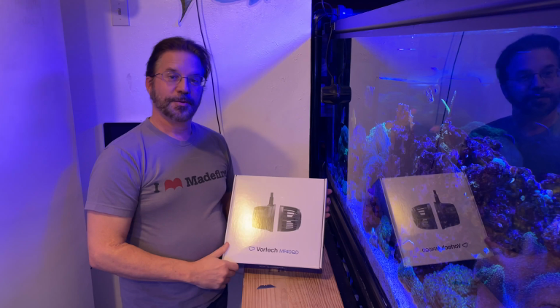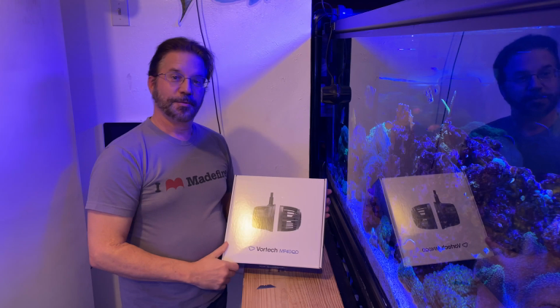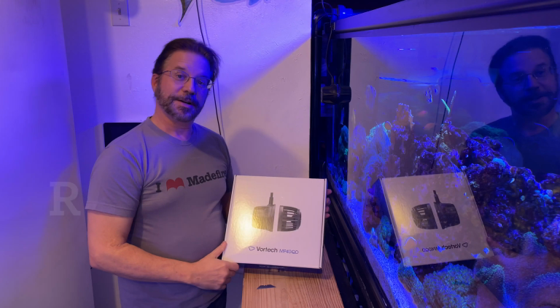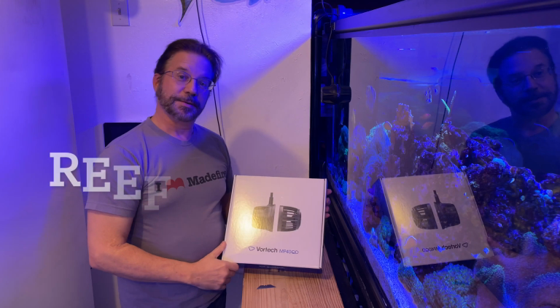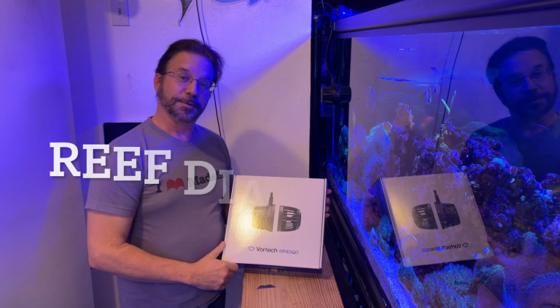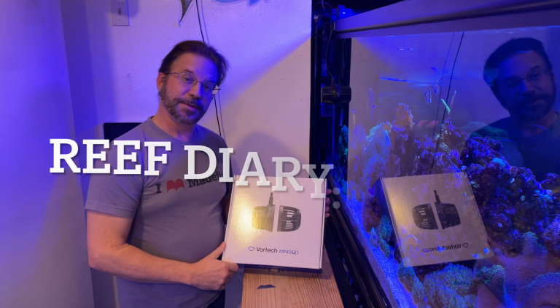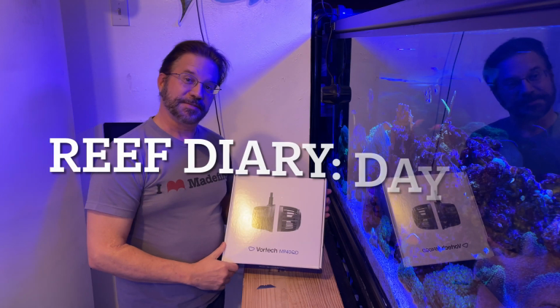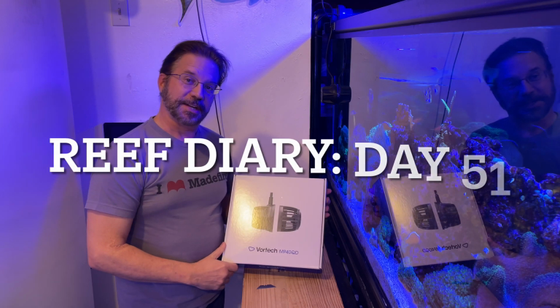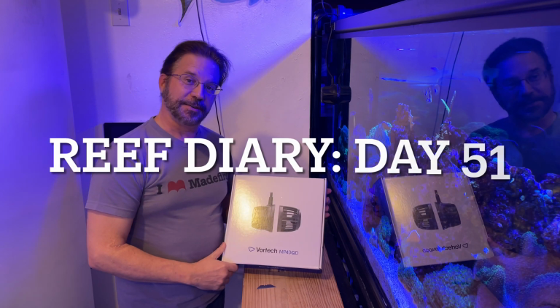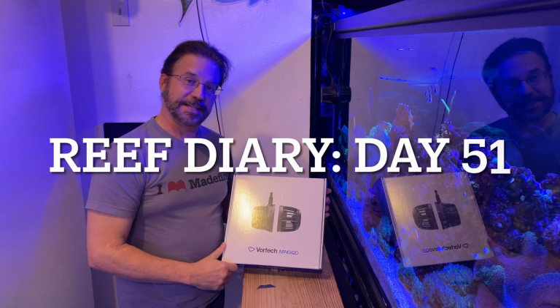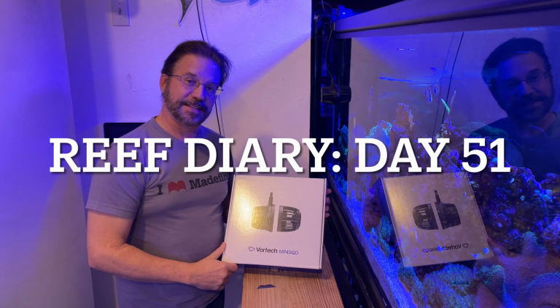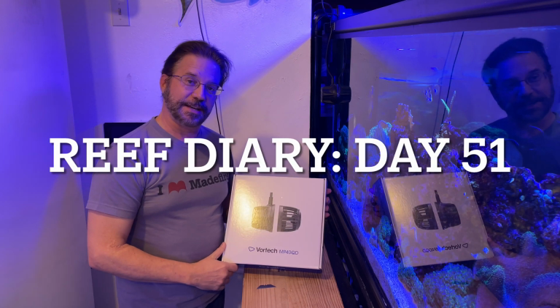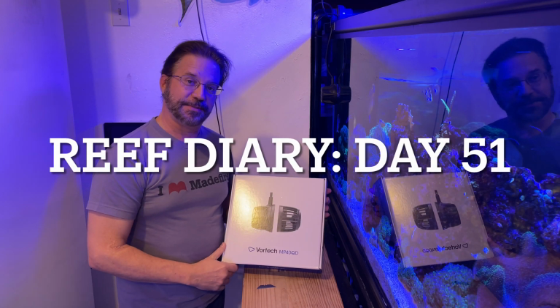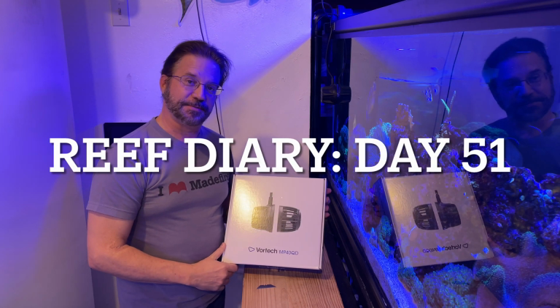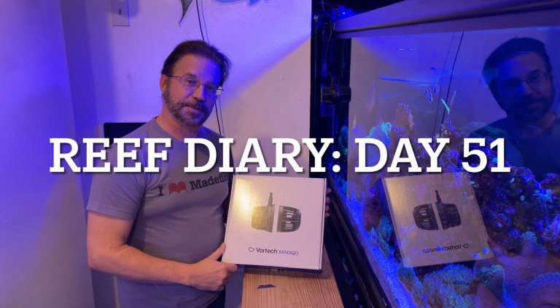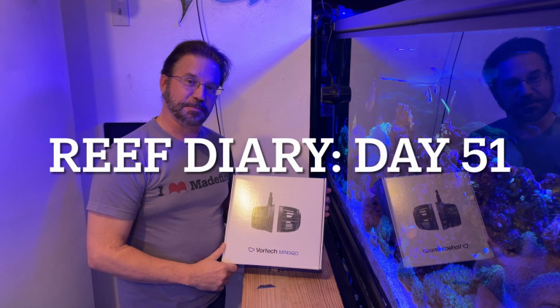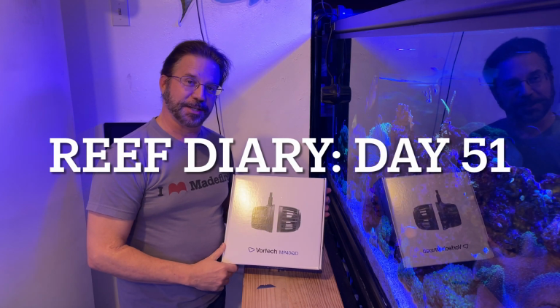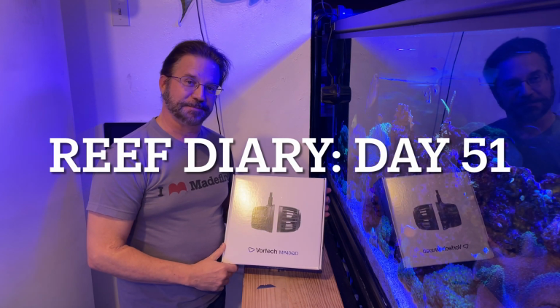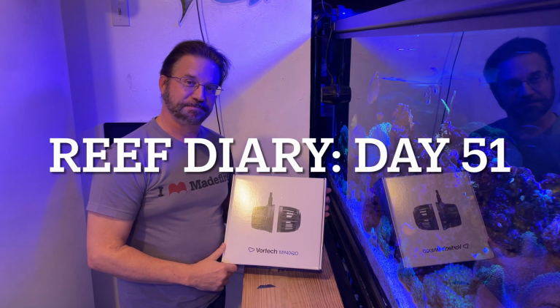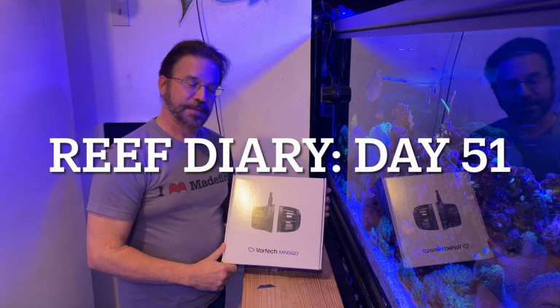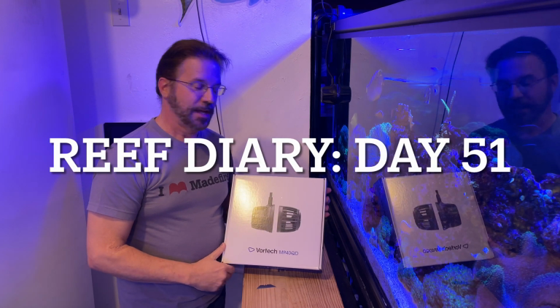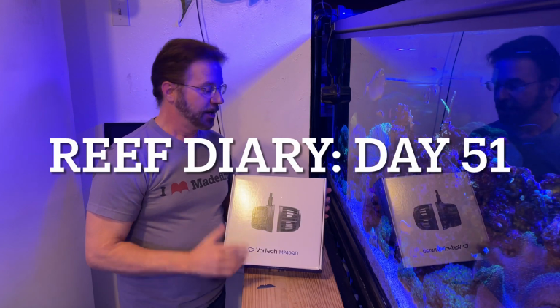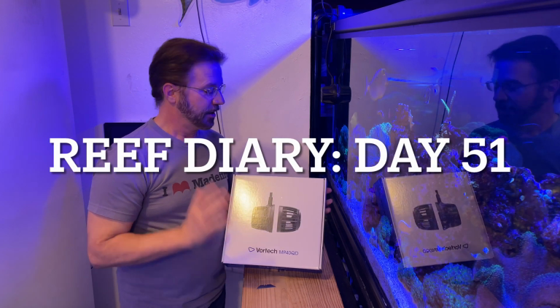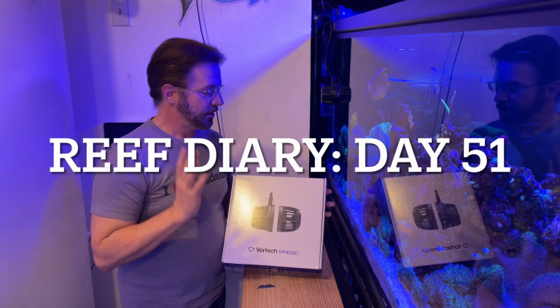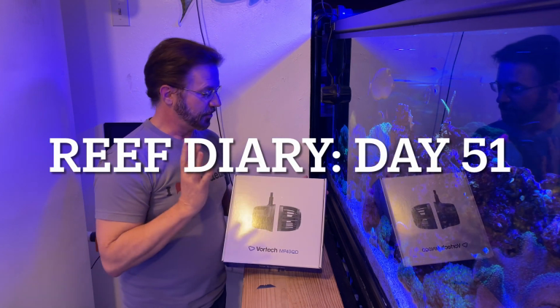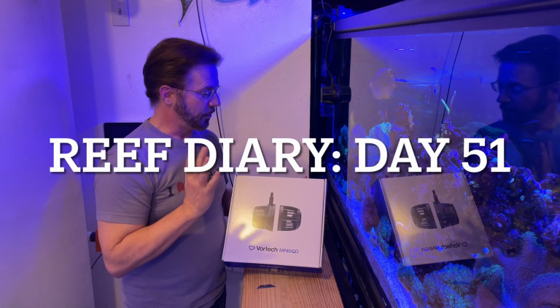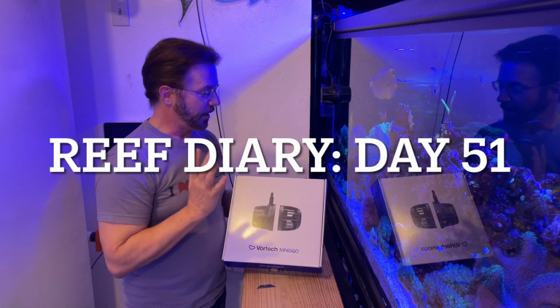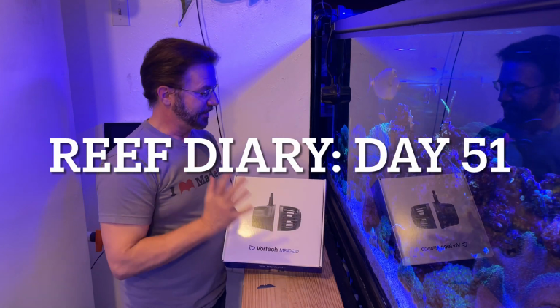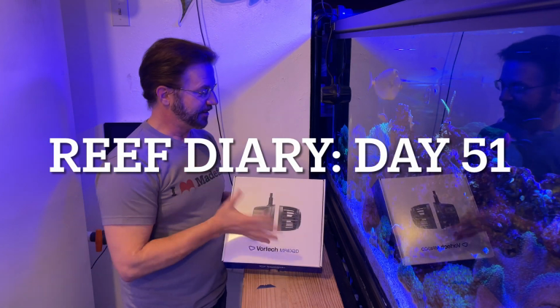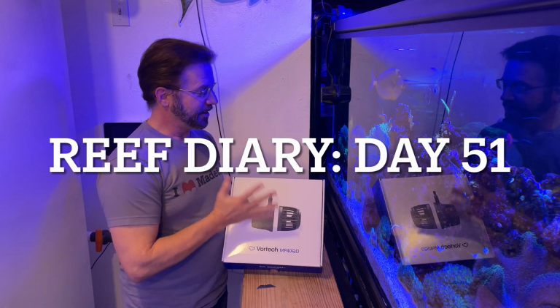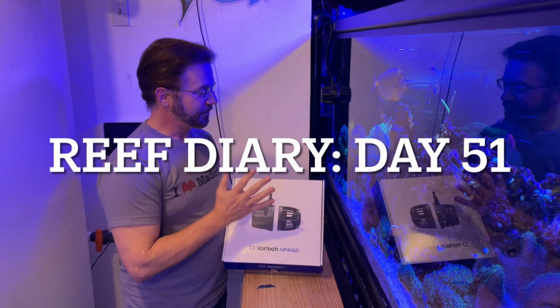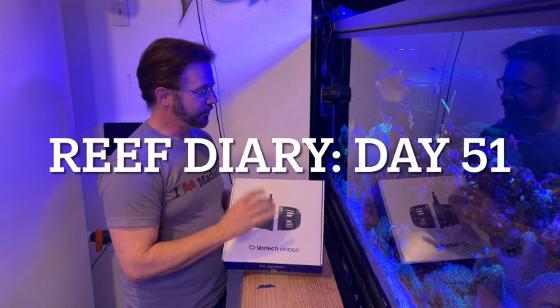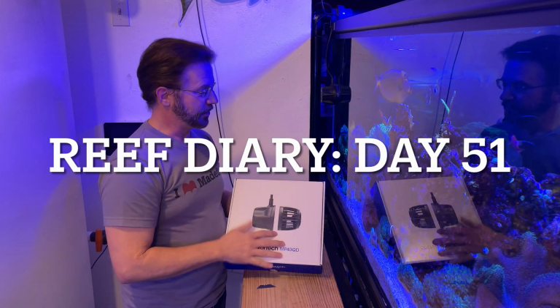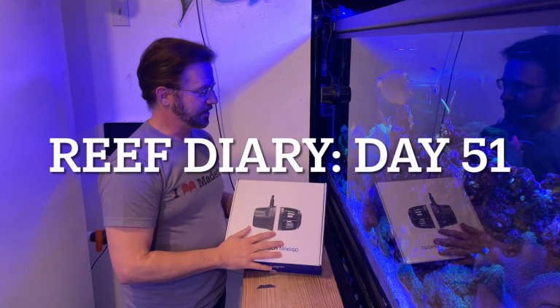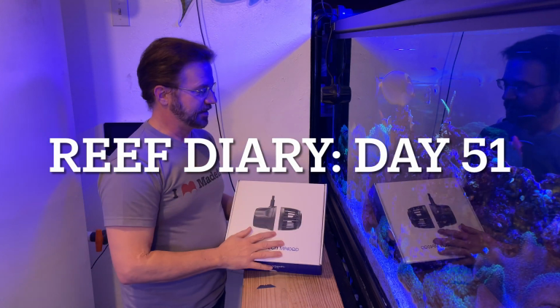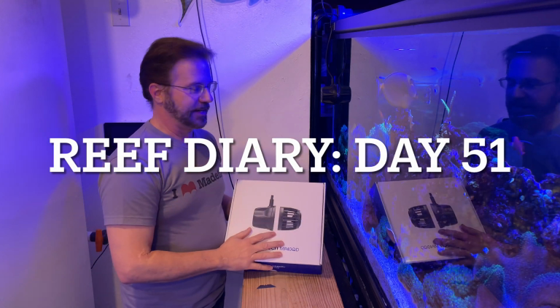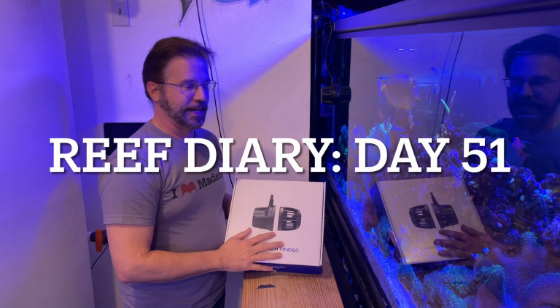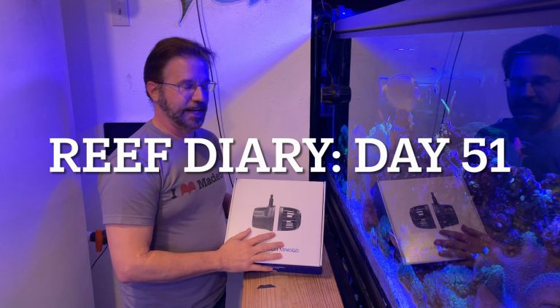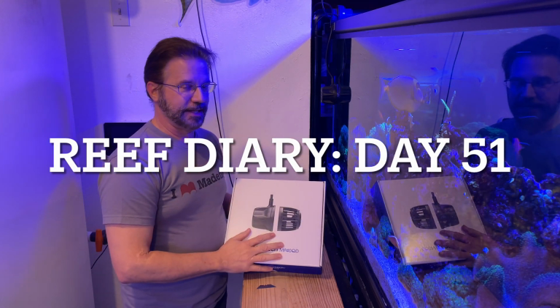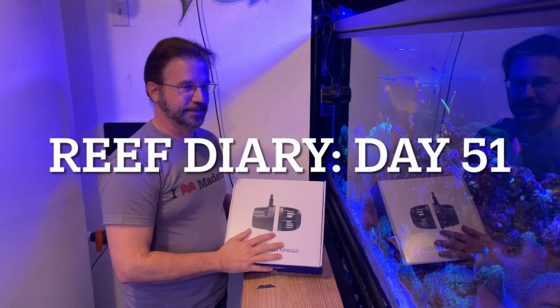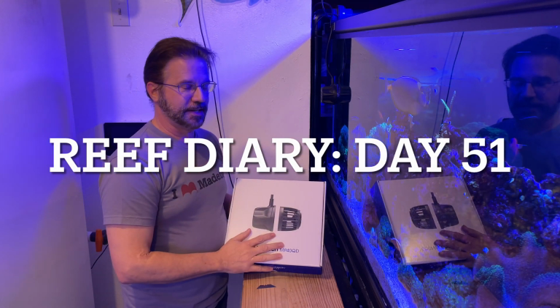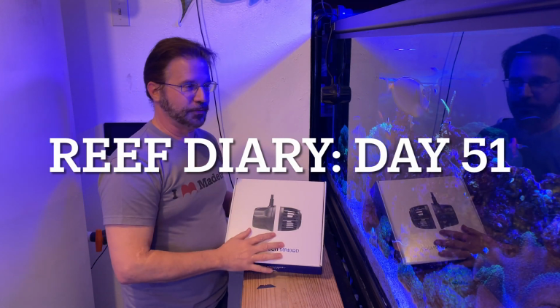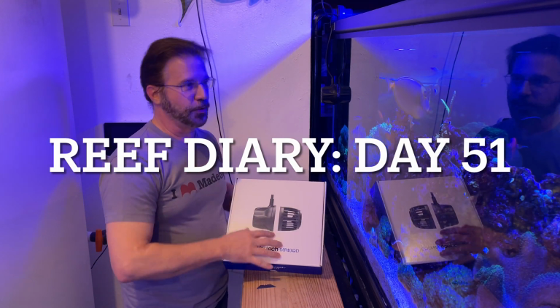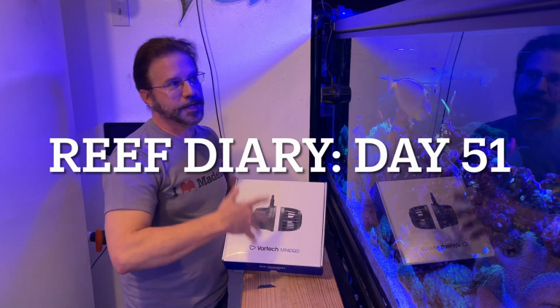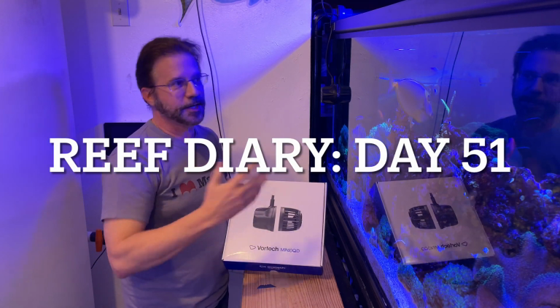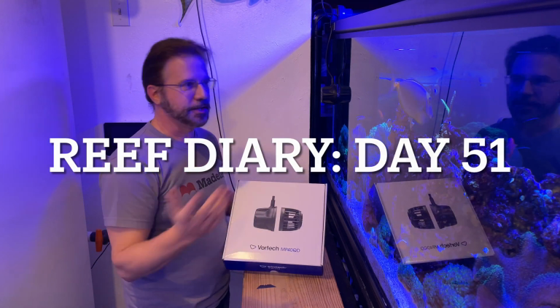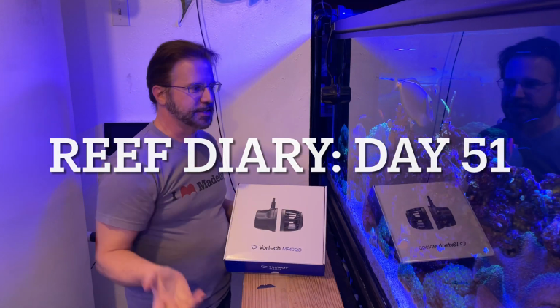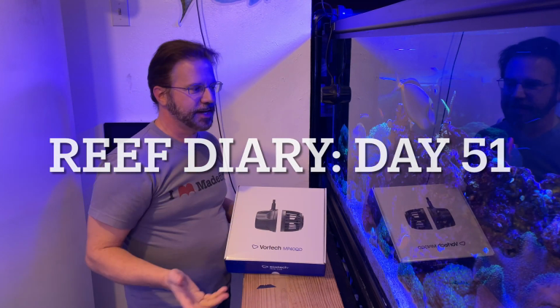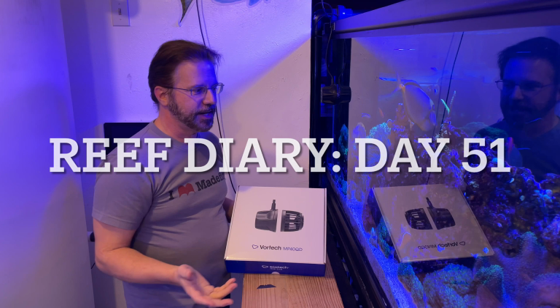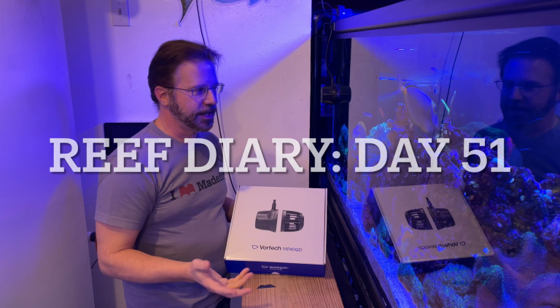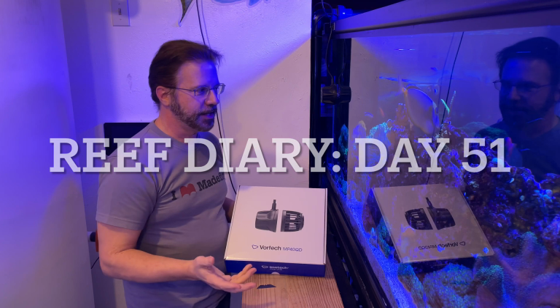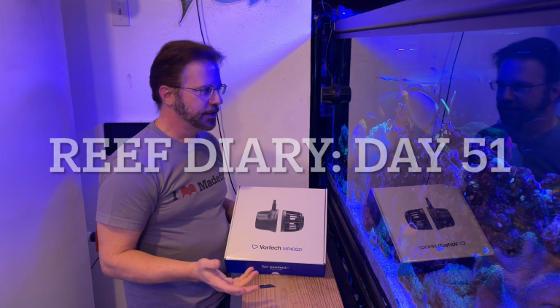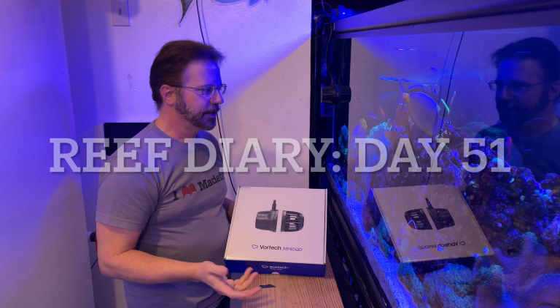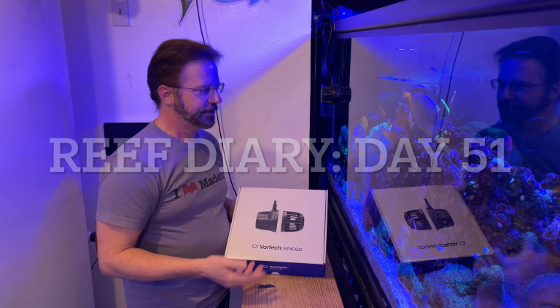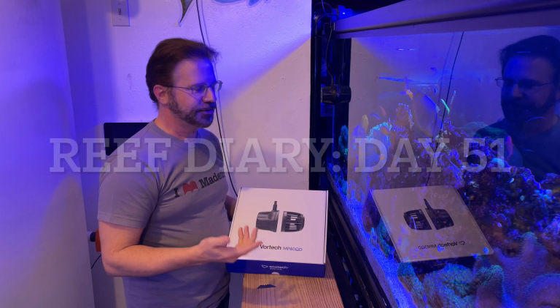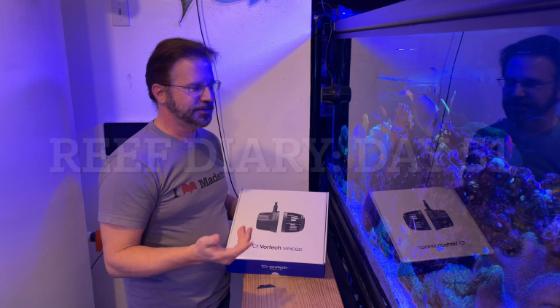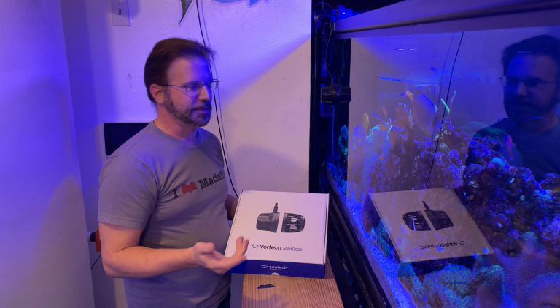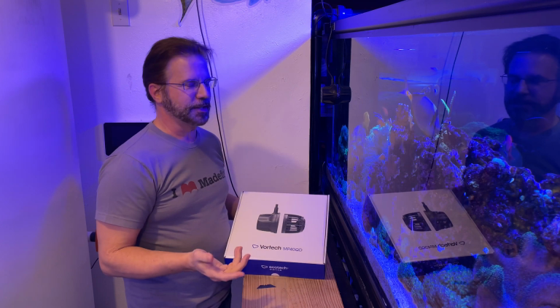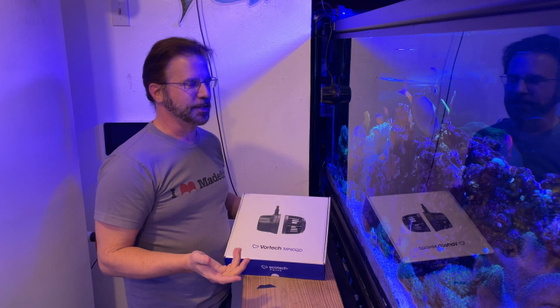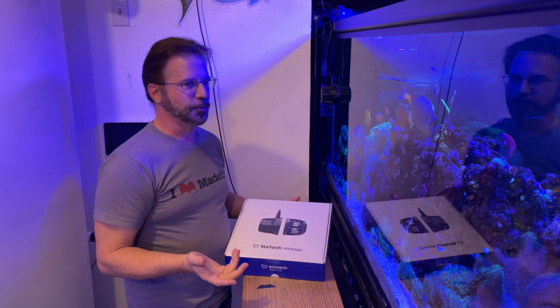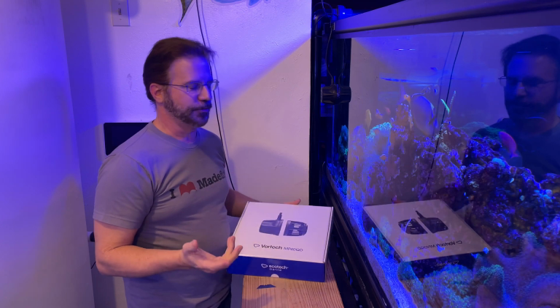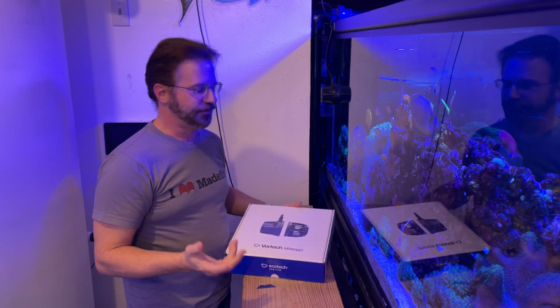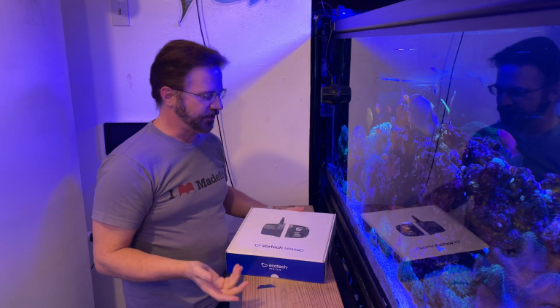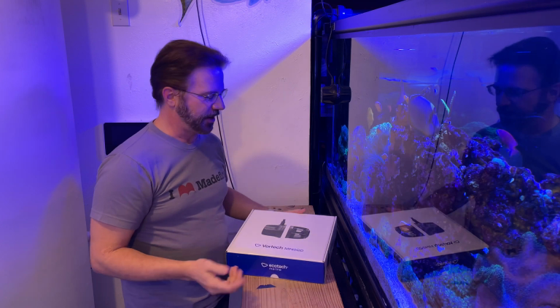Welcome to Reef Diary, day 51. So I planned for today, instead of working on the tank, to do something a little more fun.